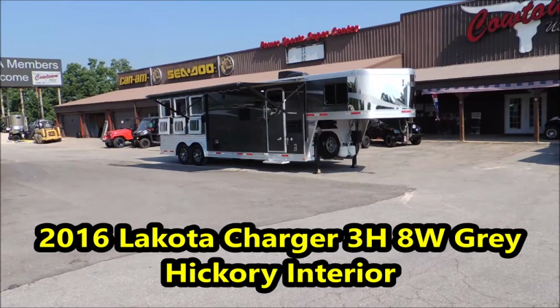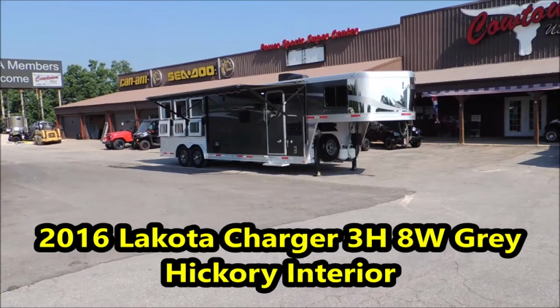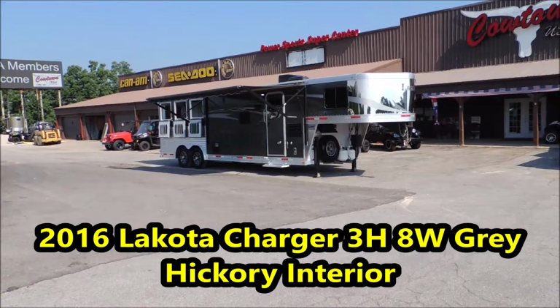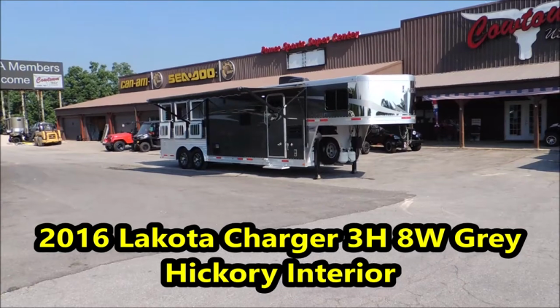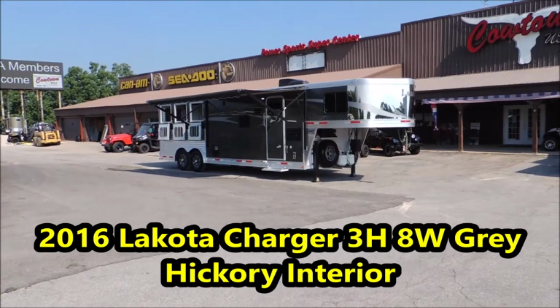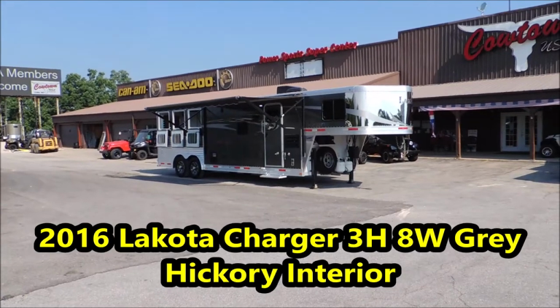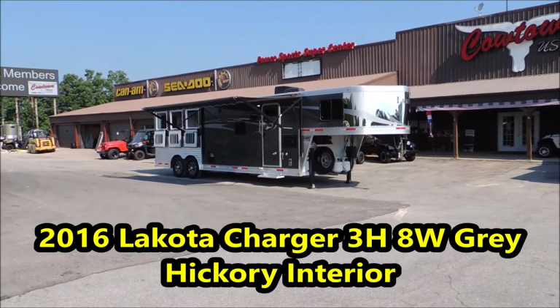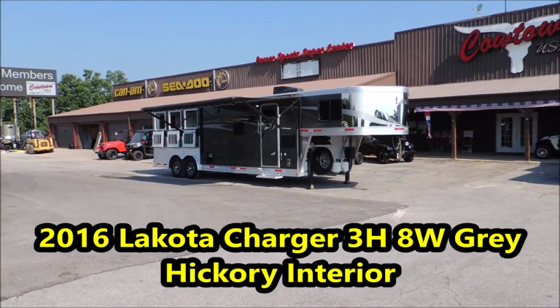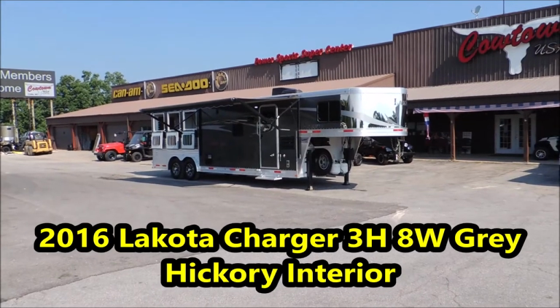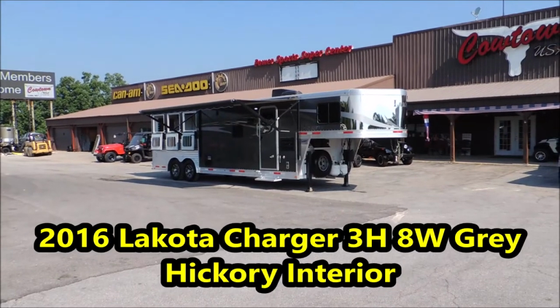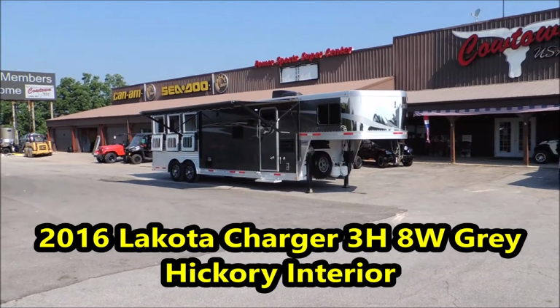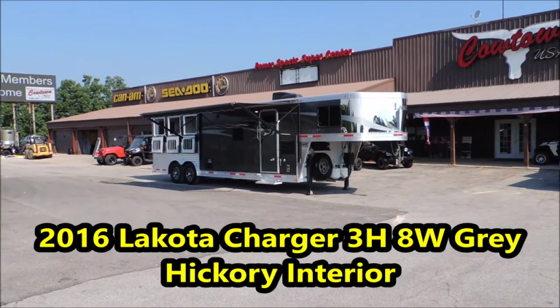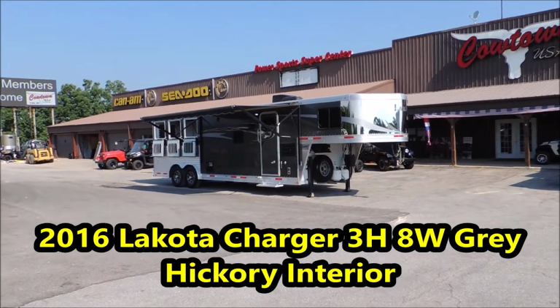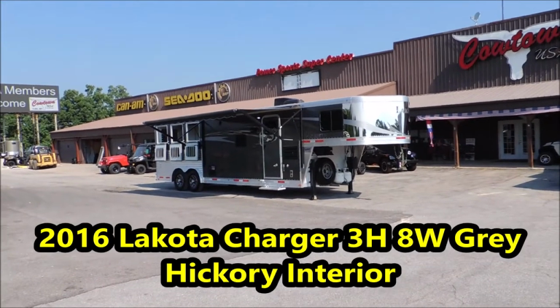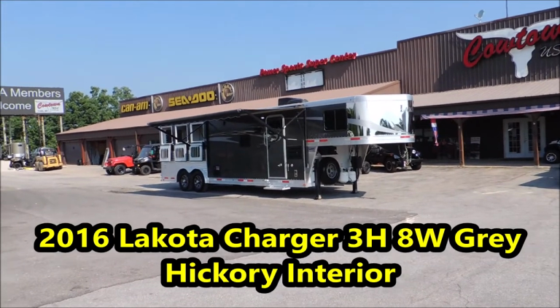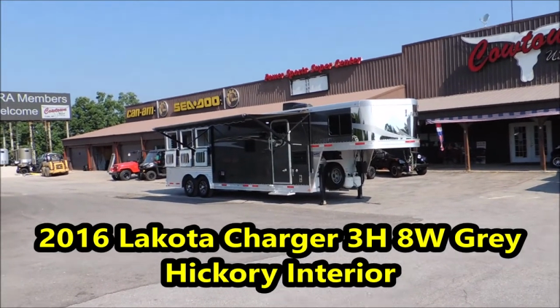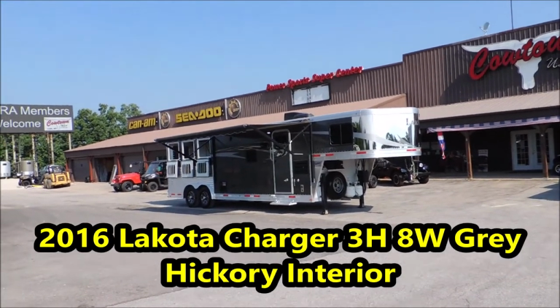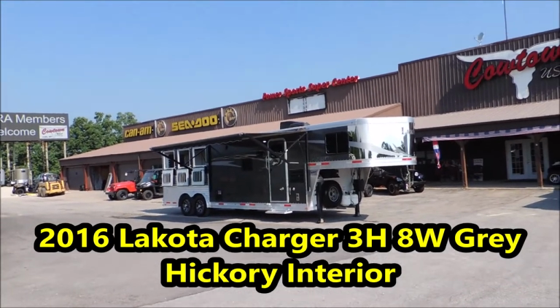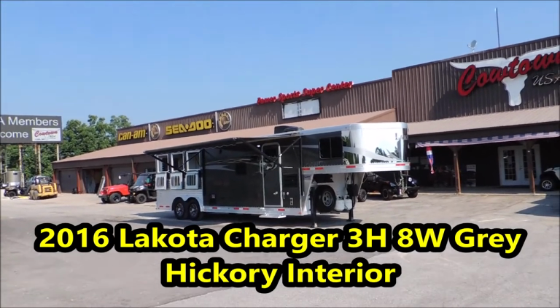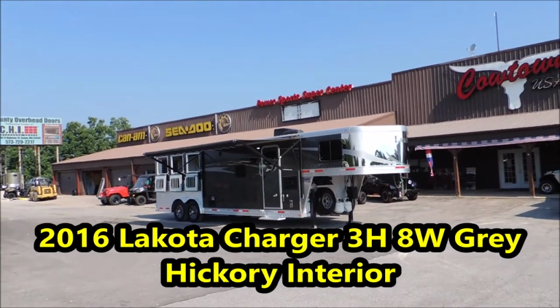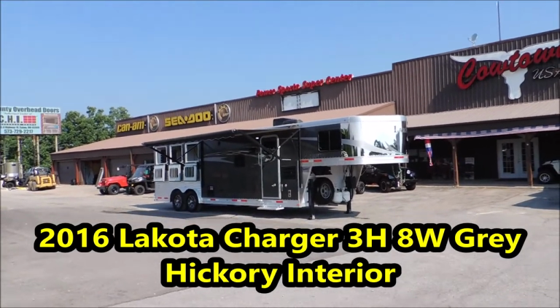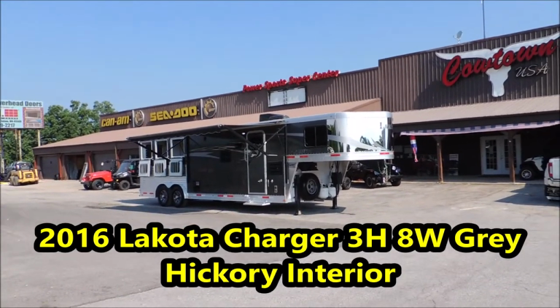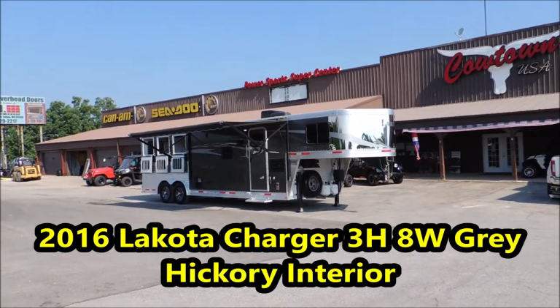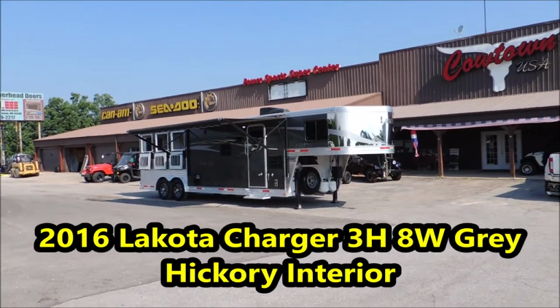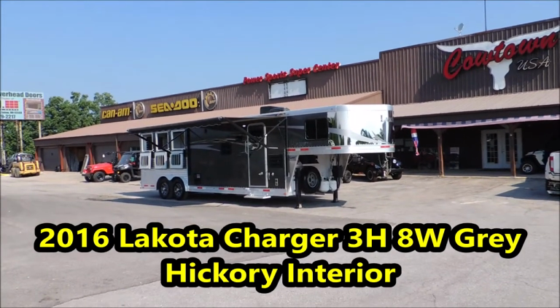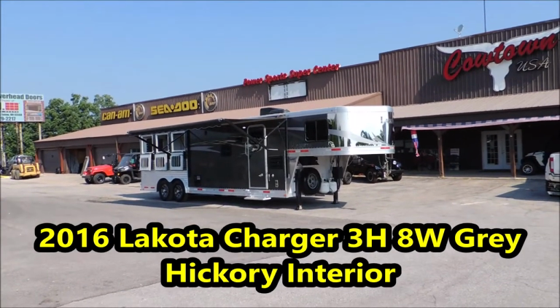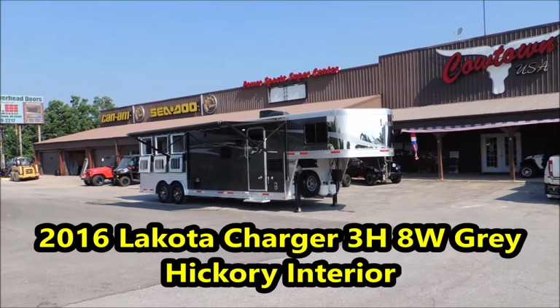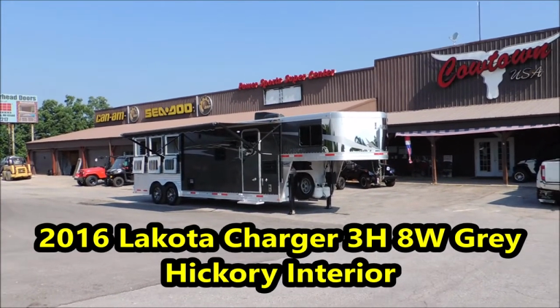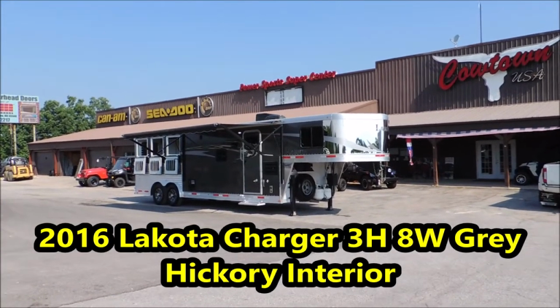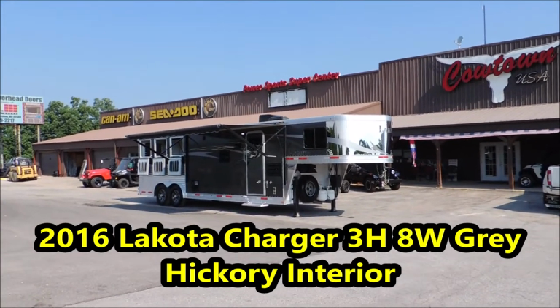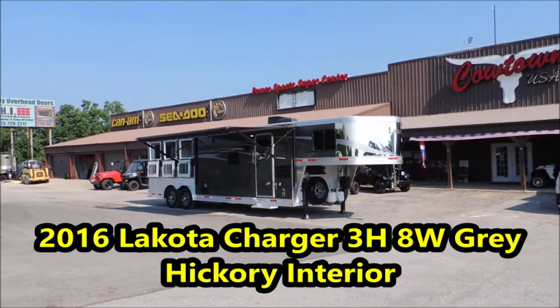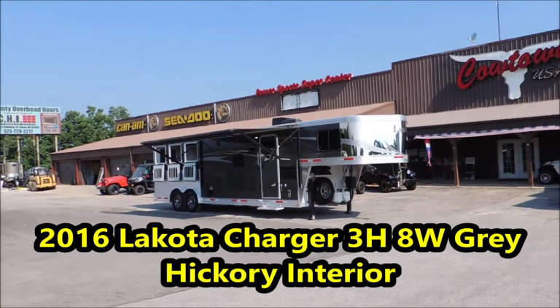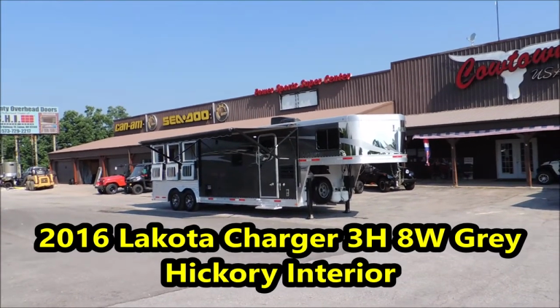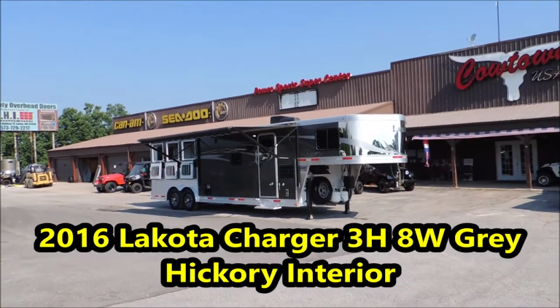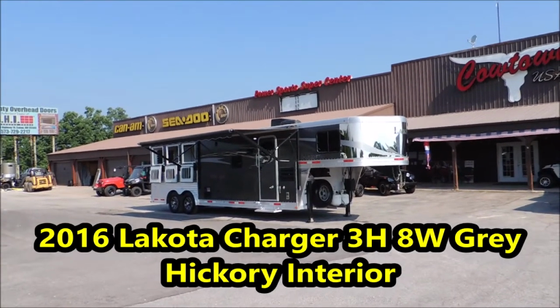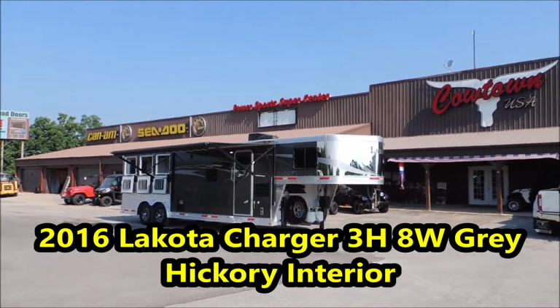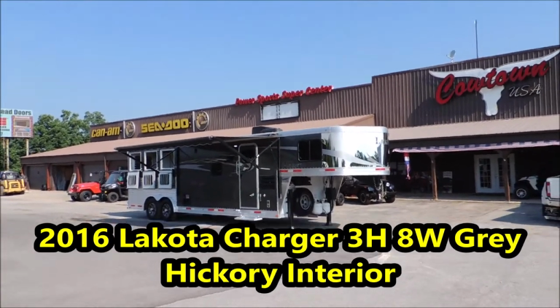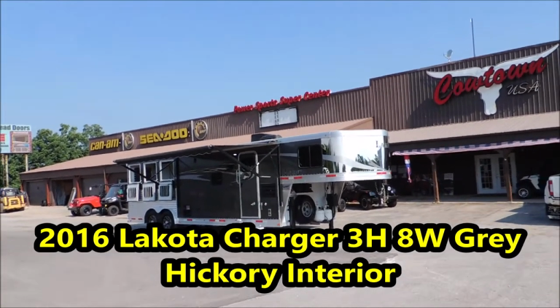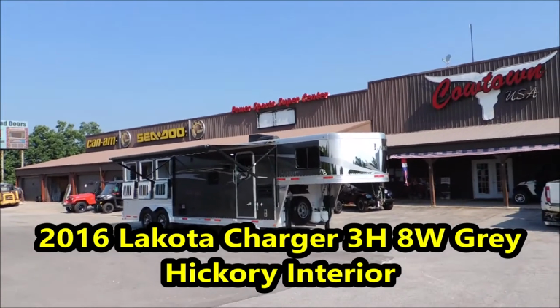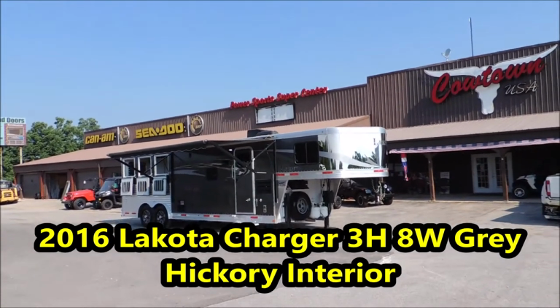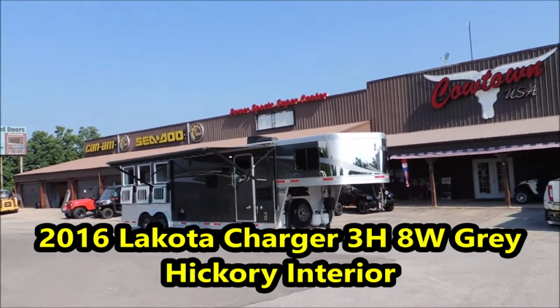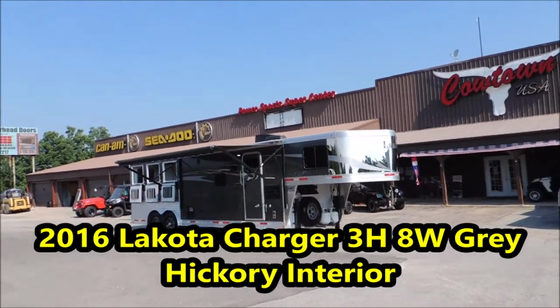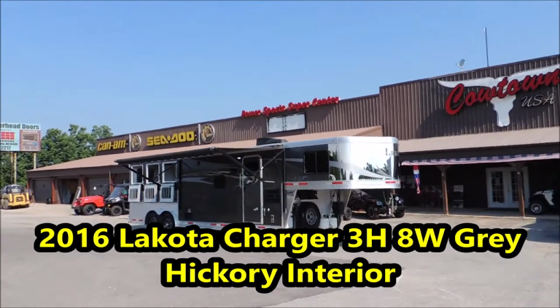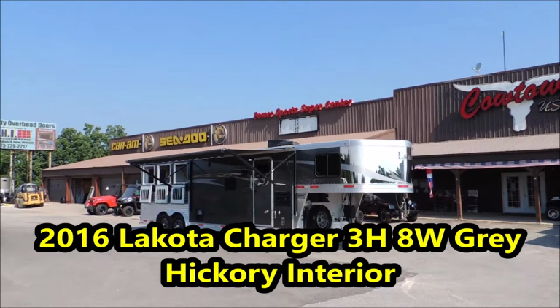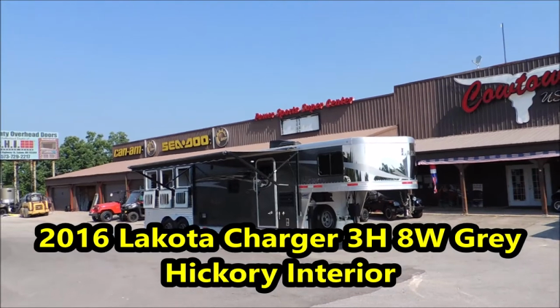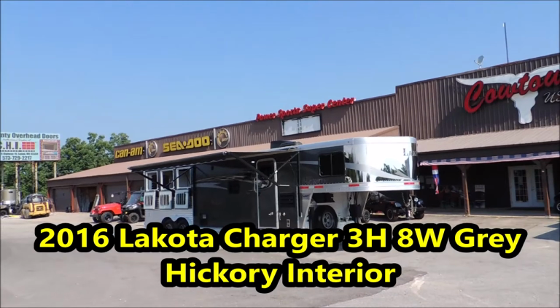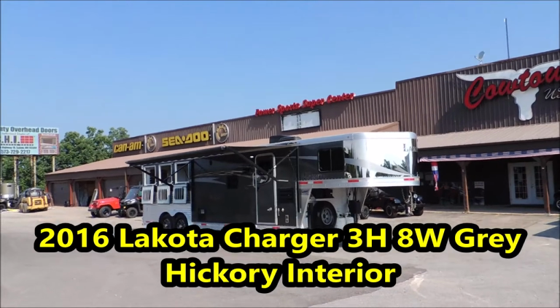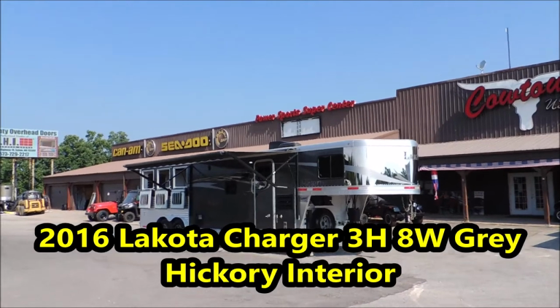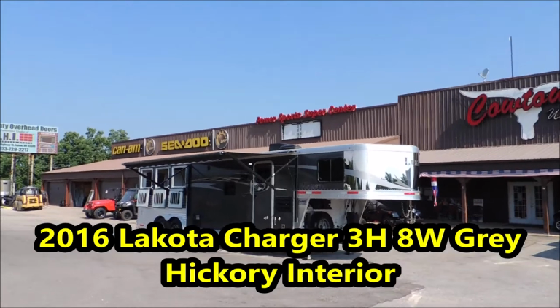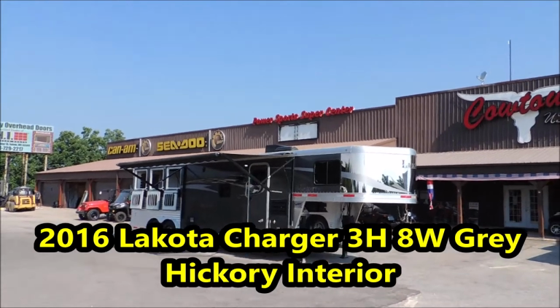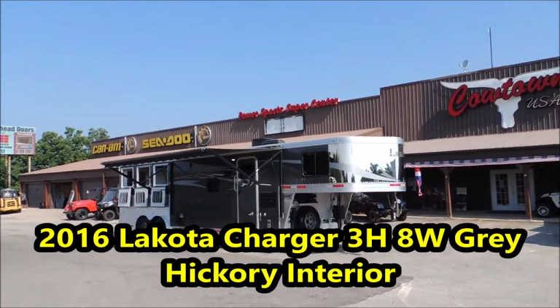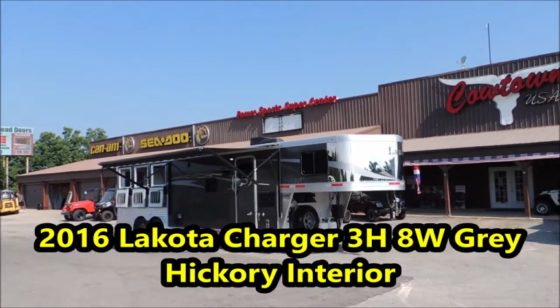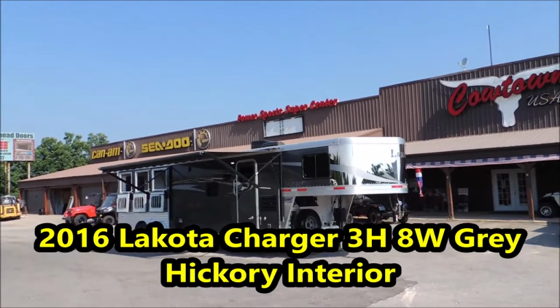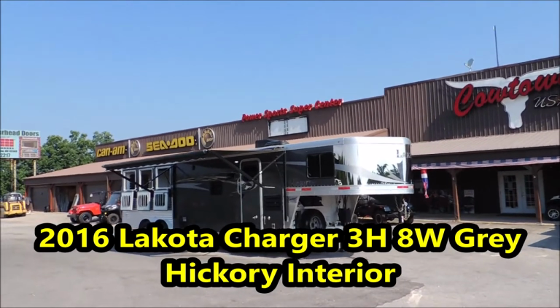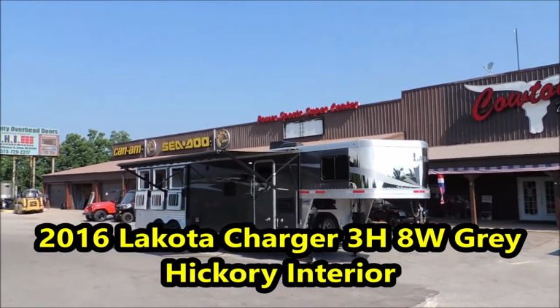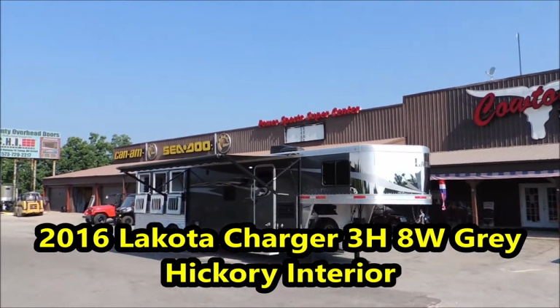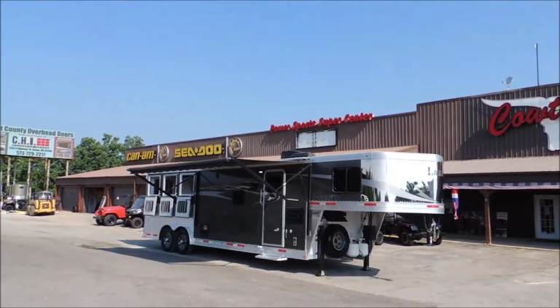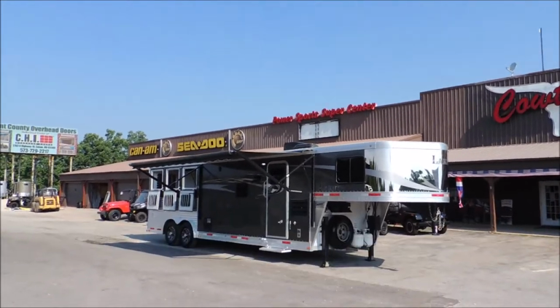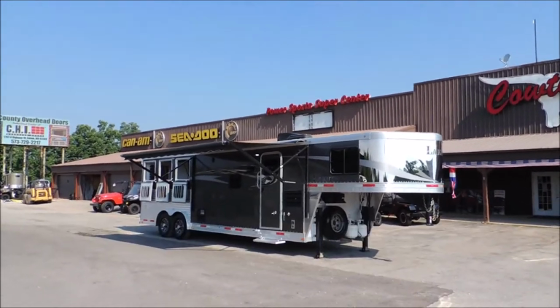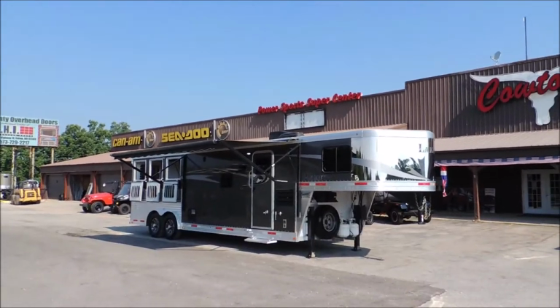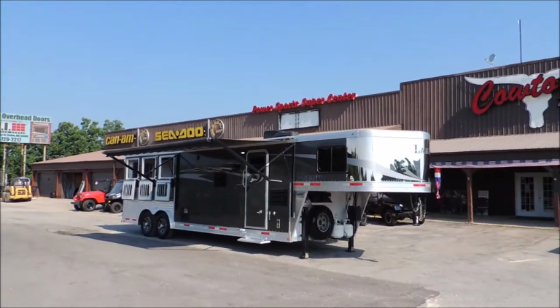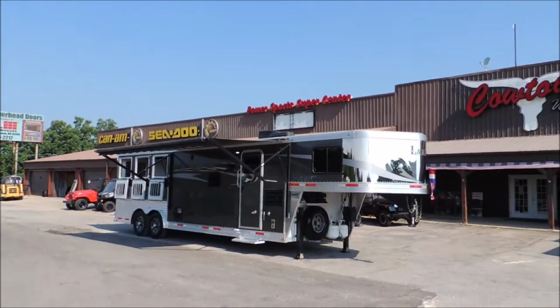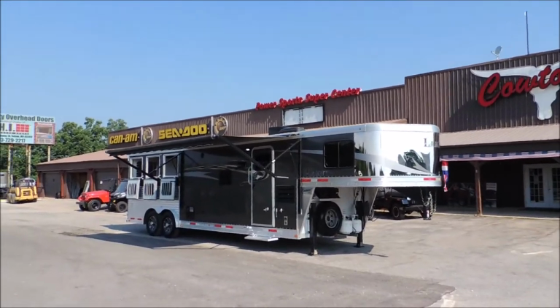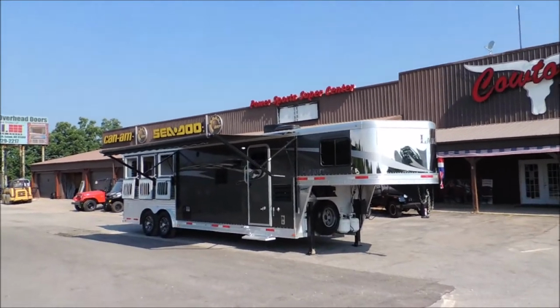Hi guys, Rick Demuth with Cowtown USA here in Cuba, Missouri. Here with a 2016 8-wide charger.